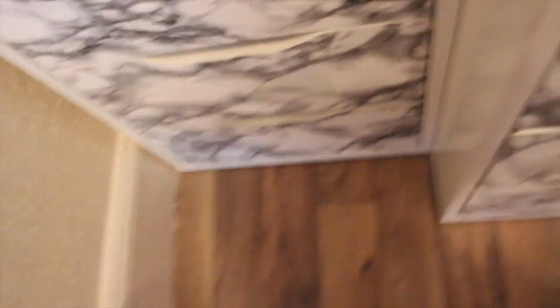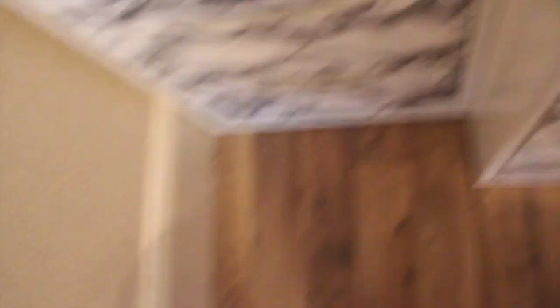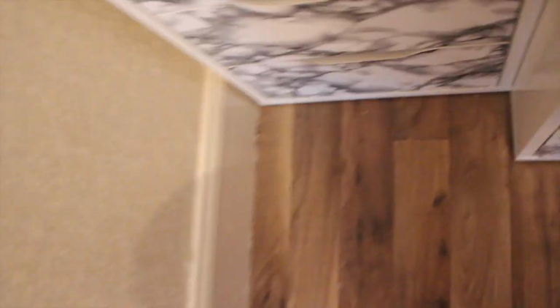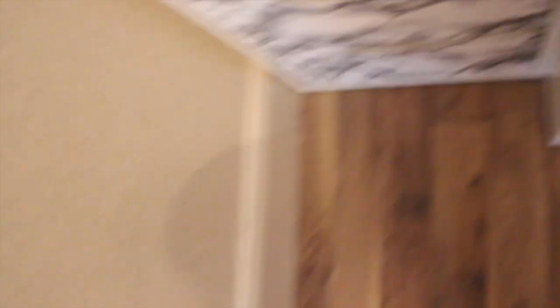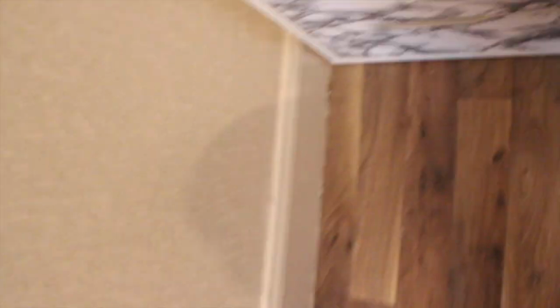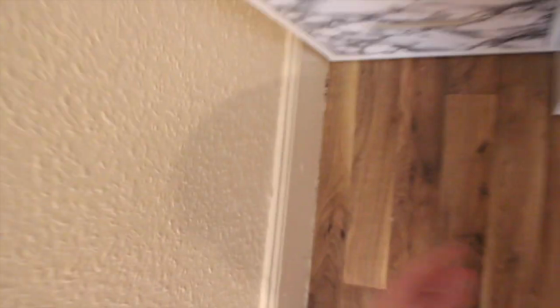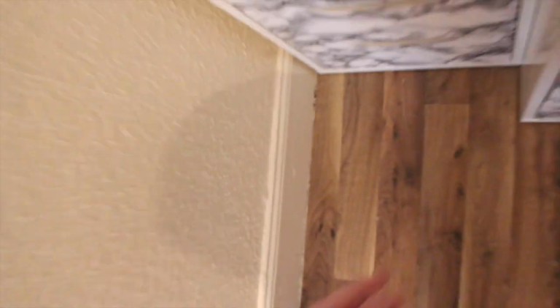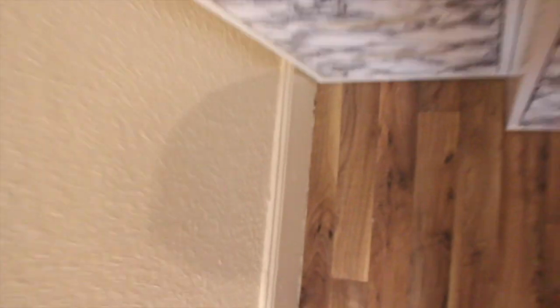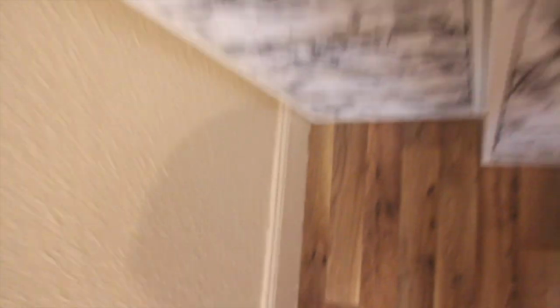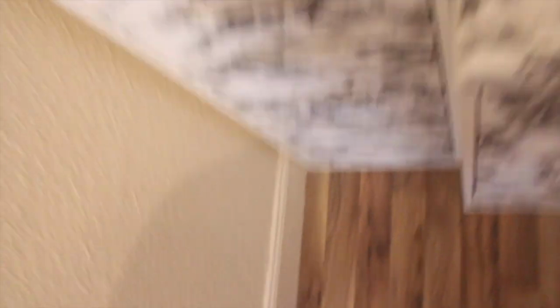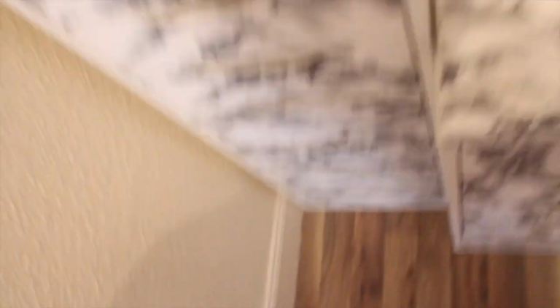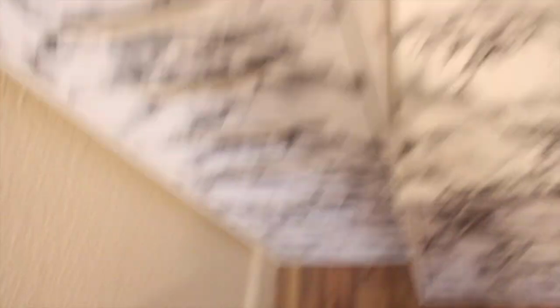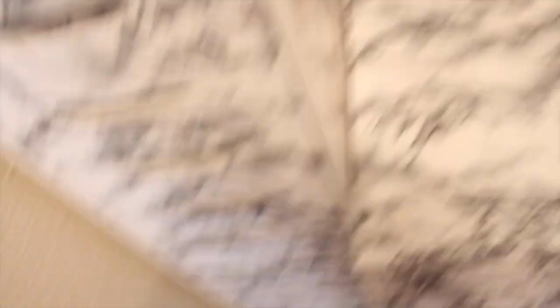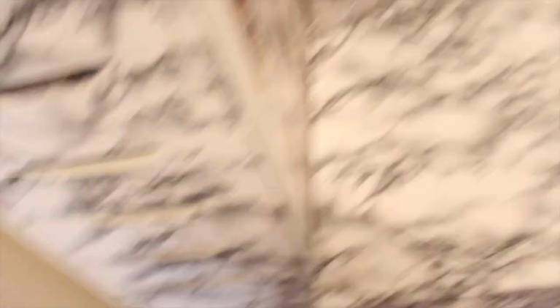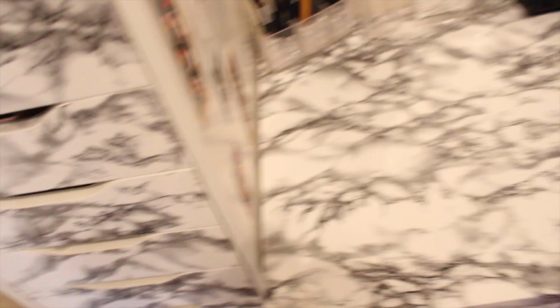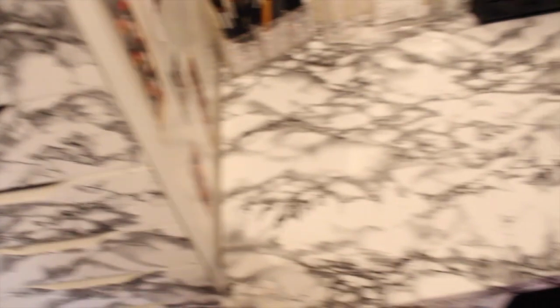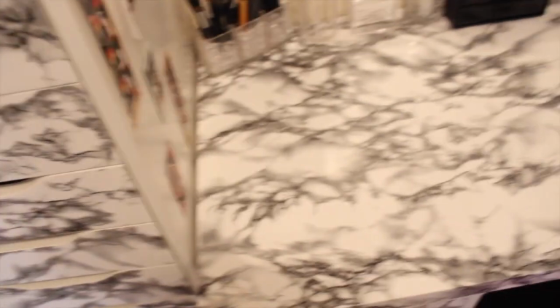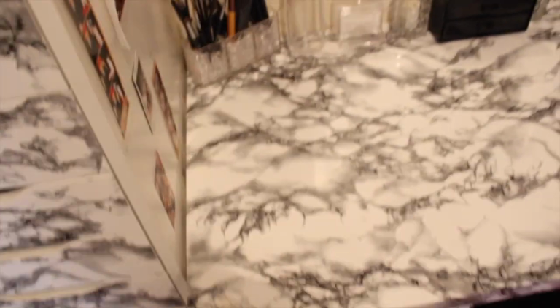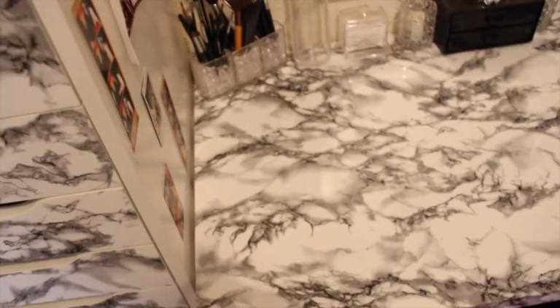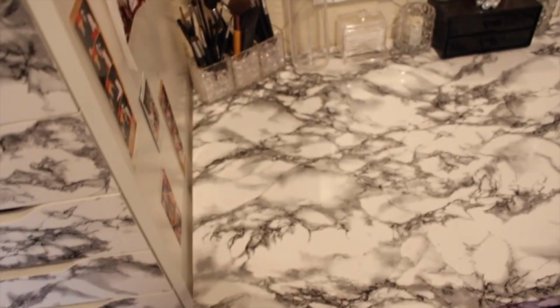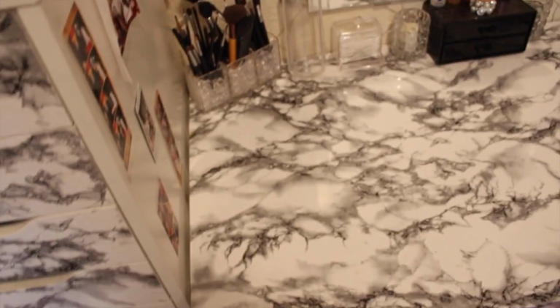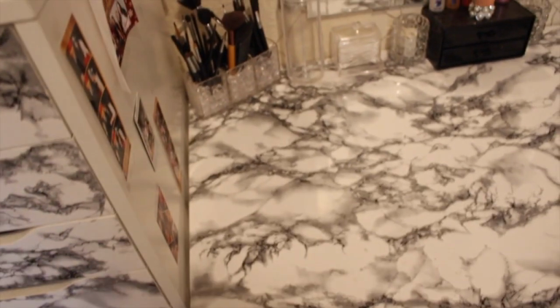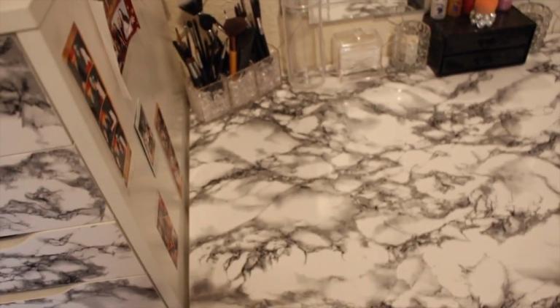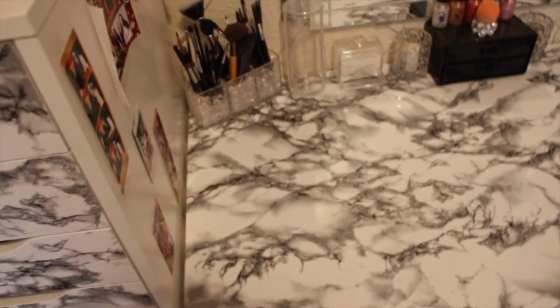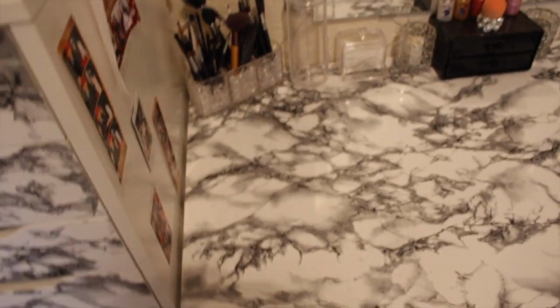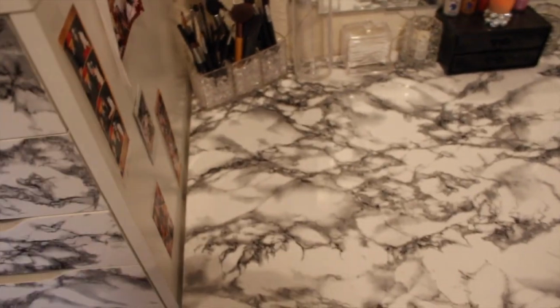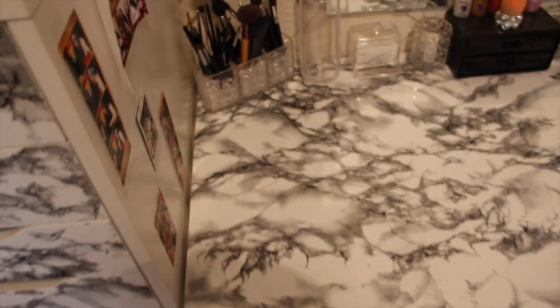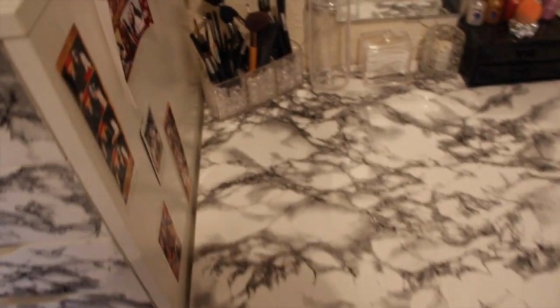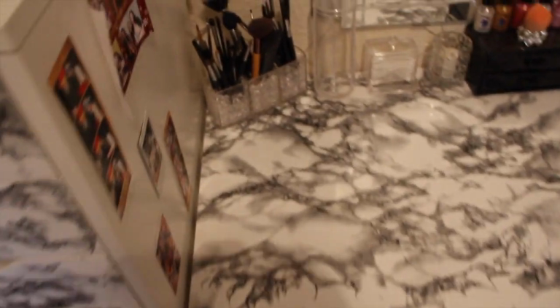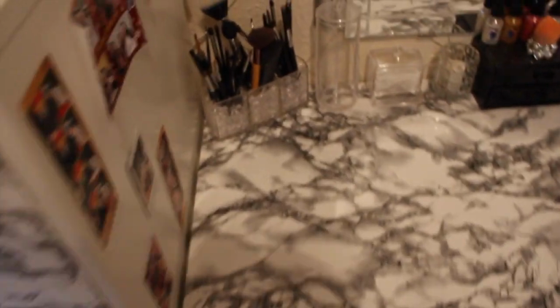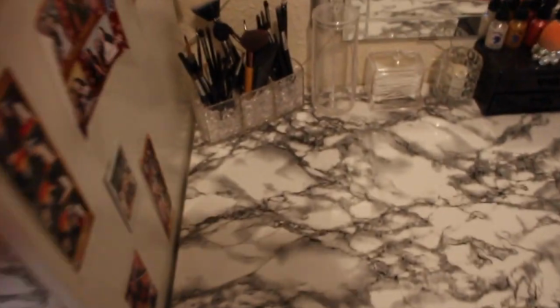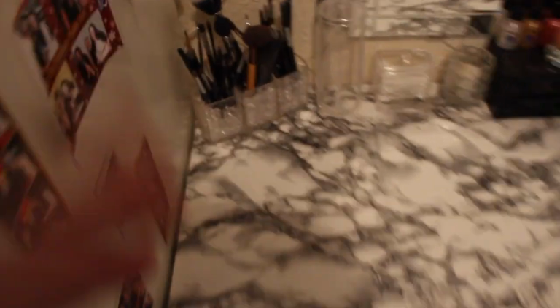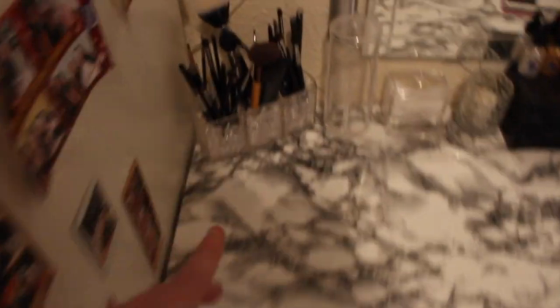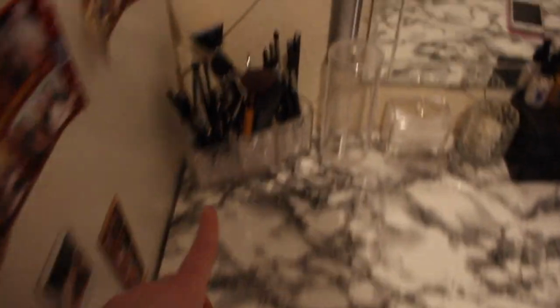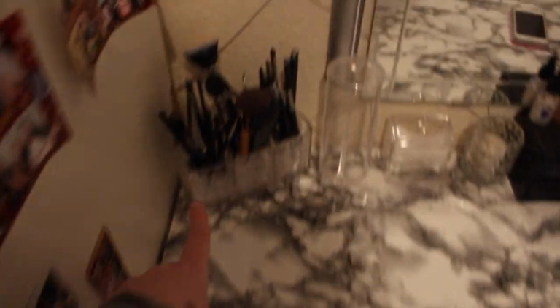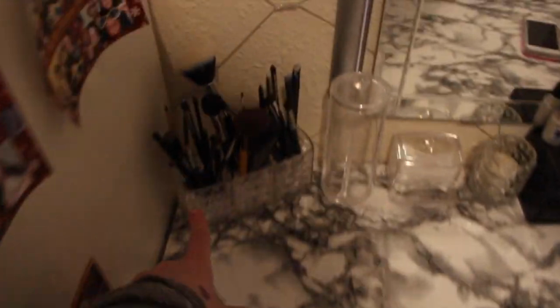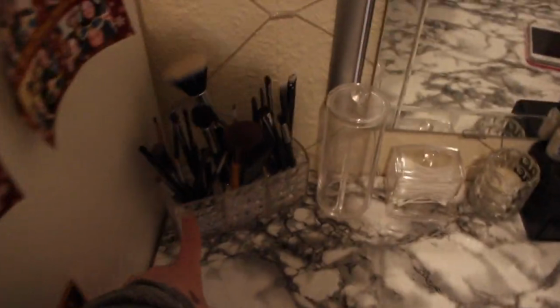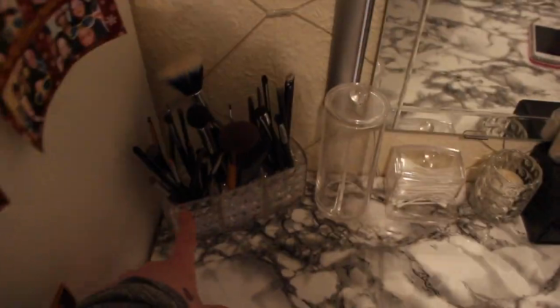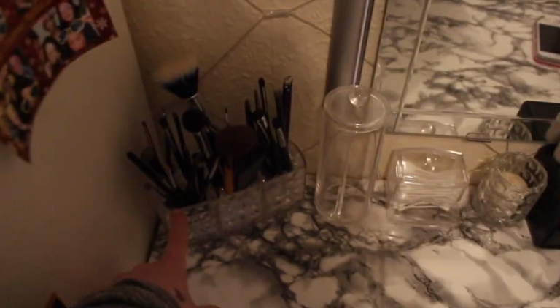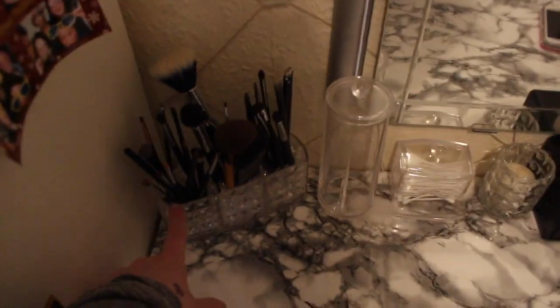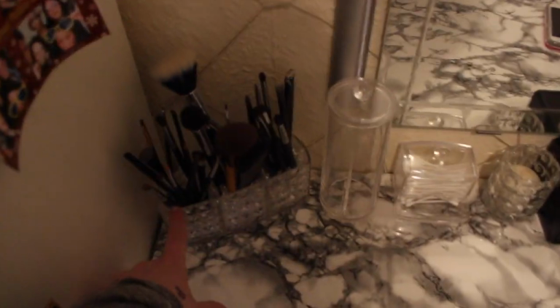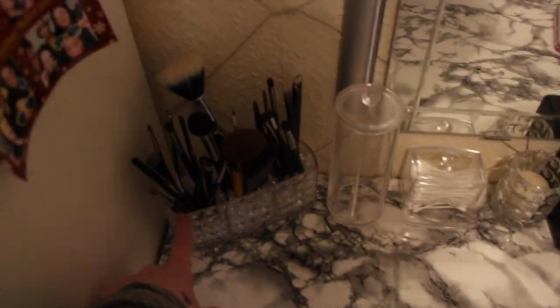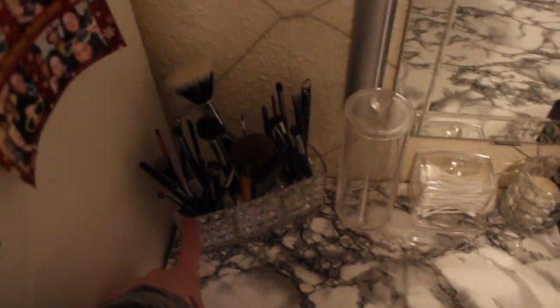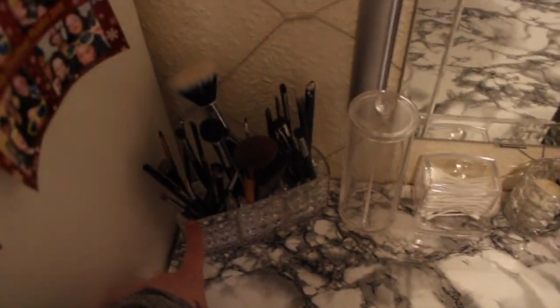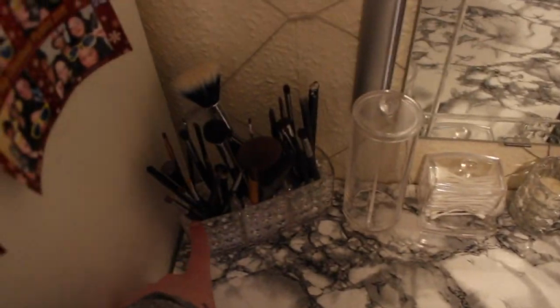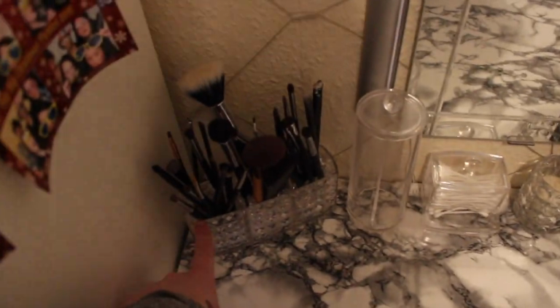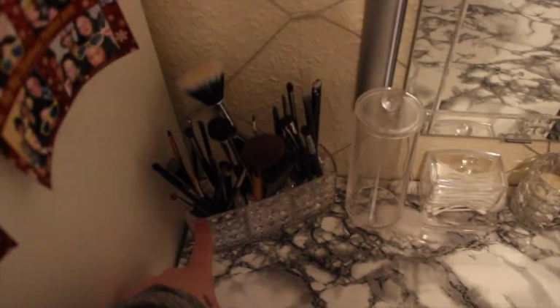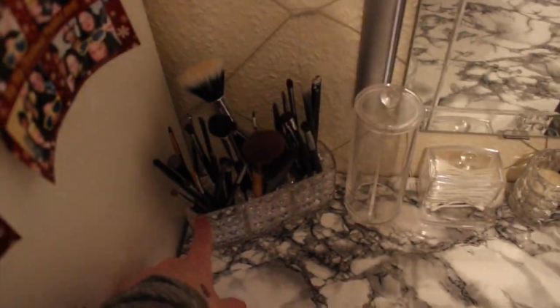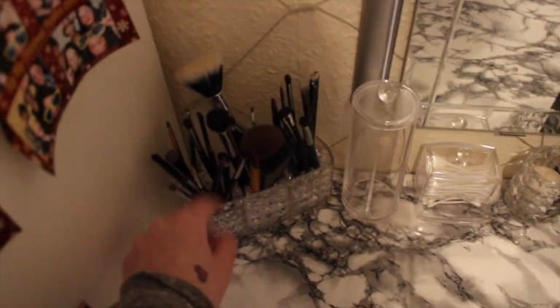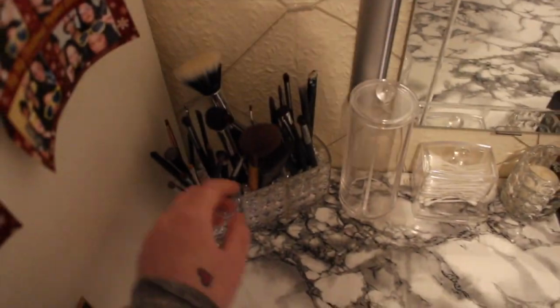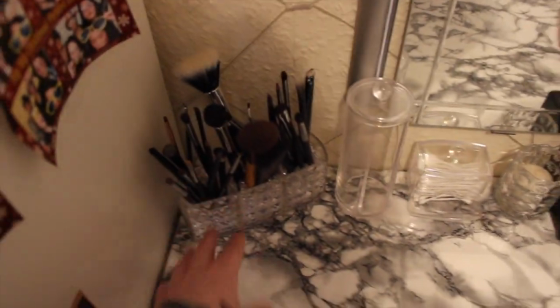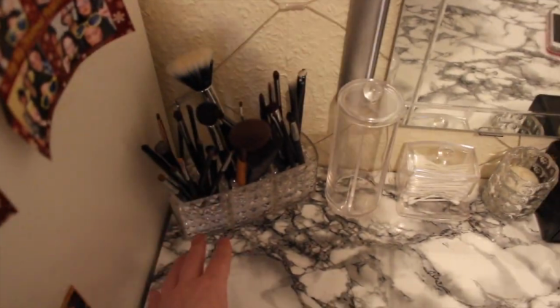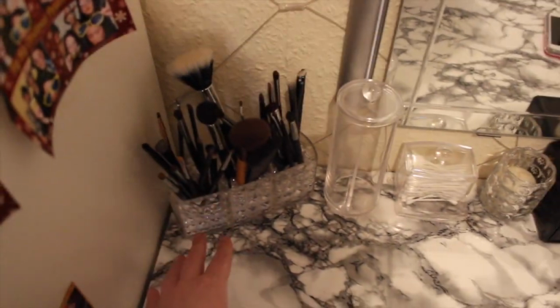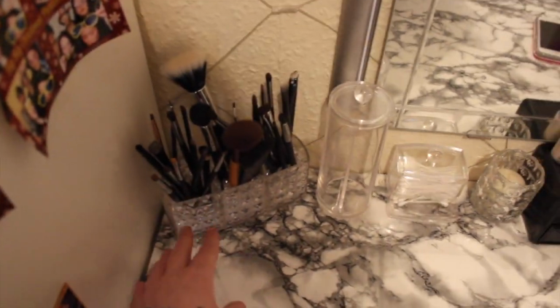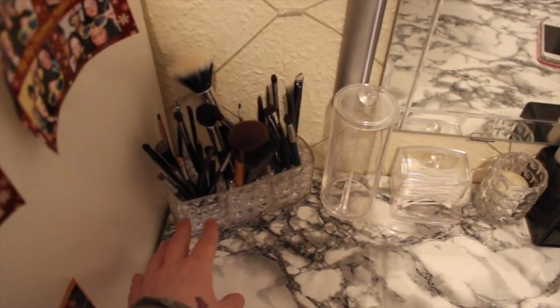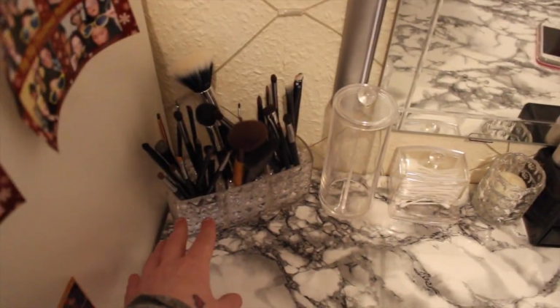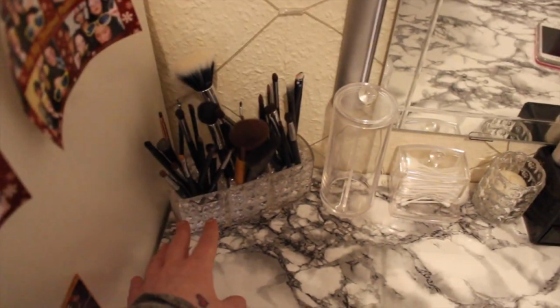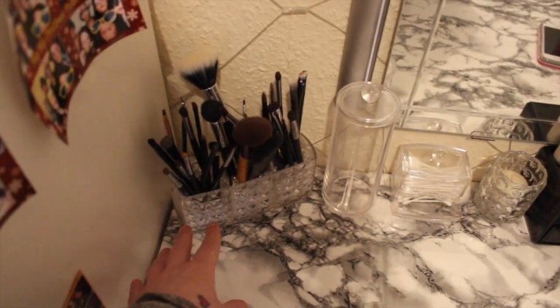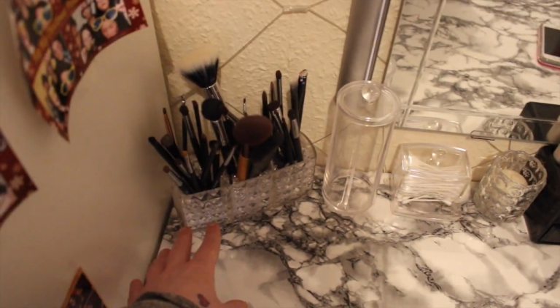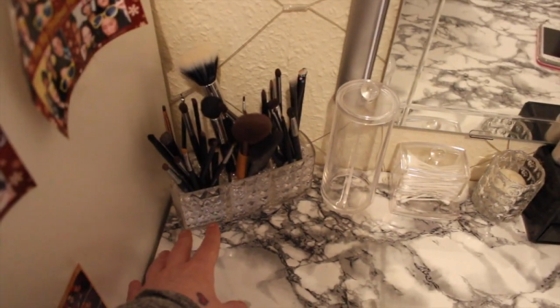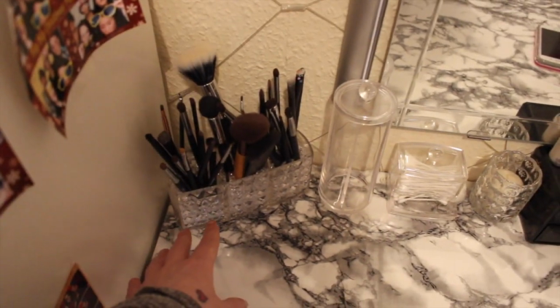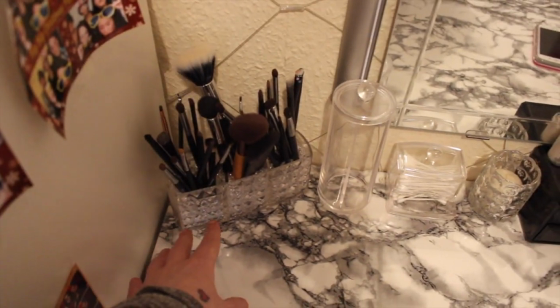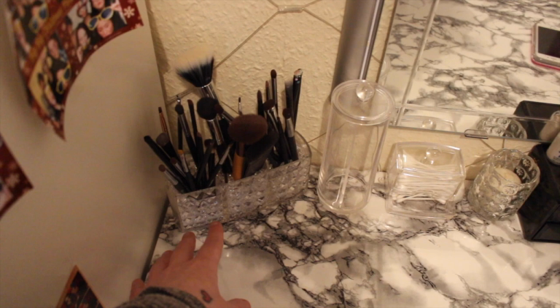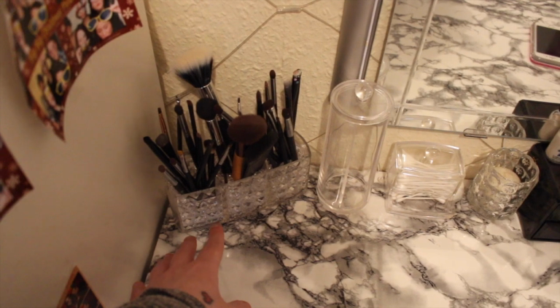So these are all masks, this is some hand cream, some lip plumper stuff. Just basically your skincare drawer. And we'll go on top here - so this is just my everyday brushes, the majority of them are Morphe brushes.